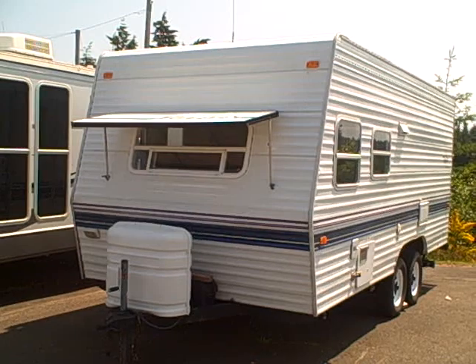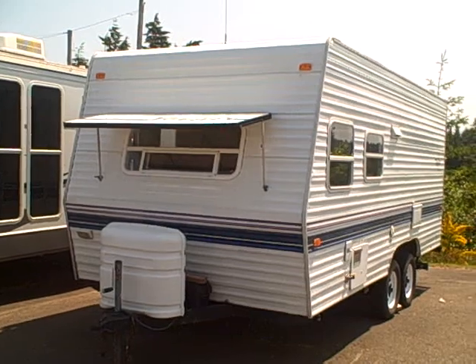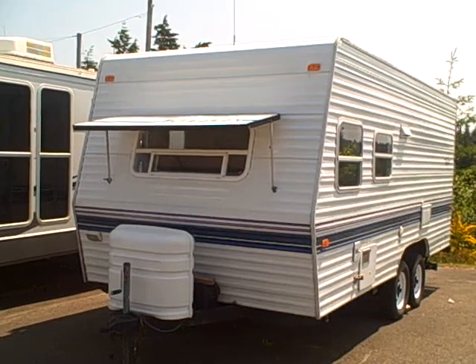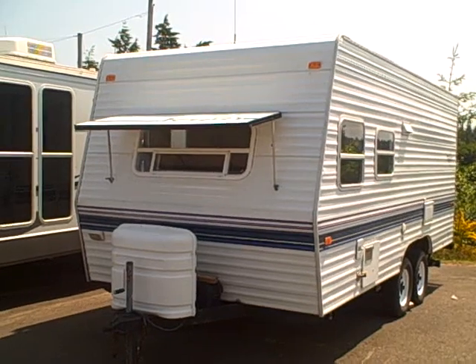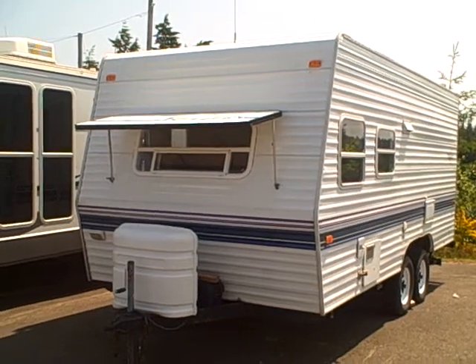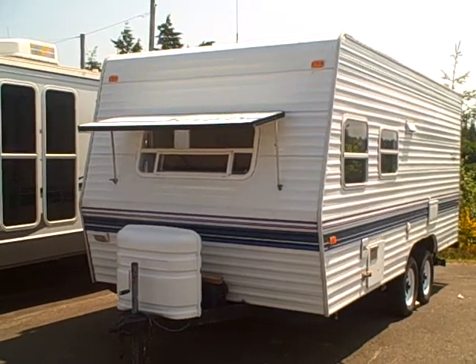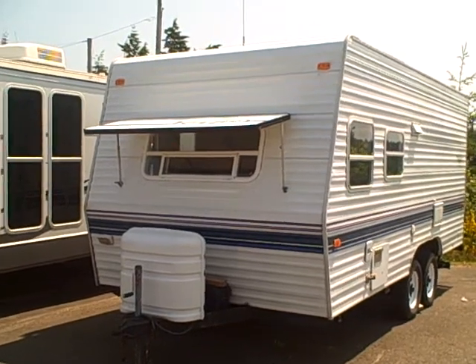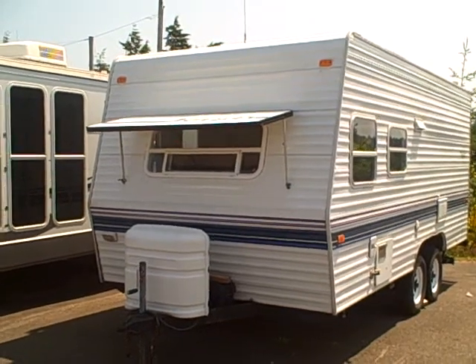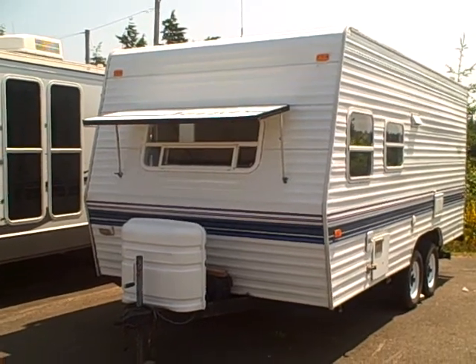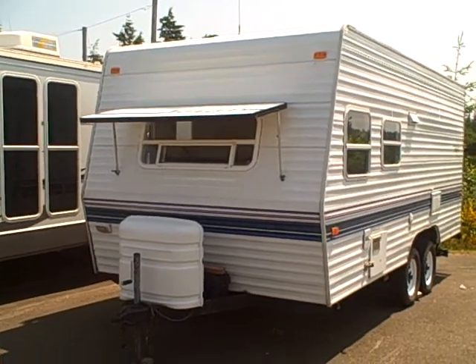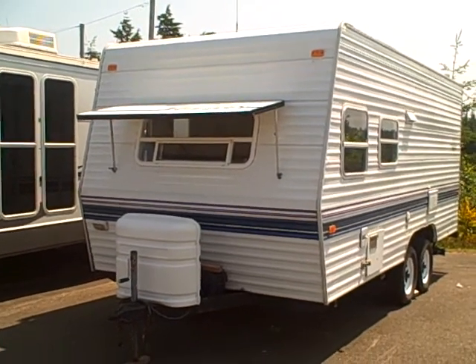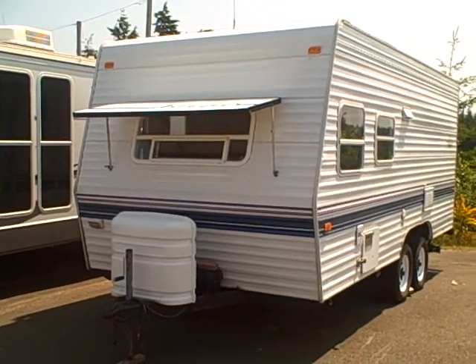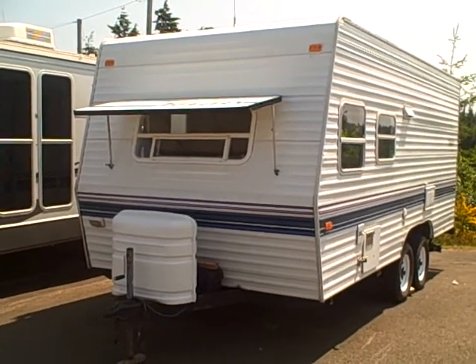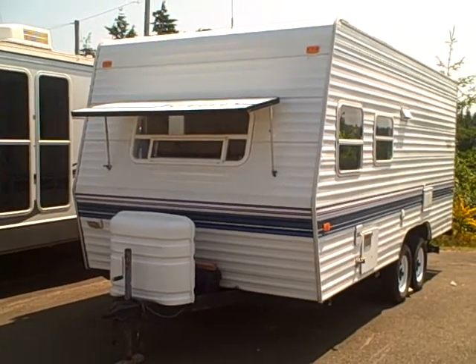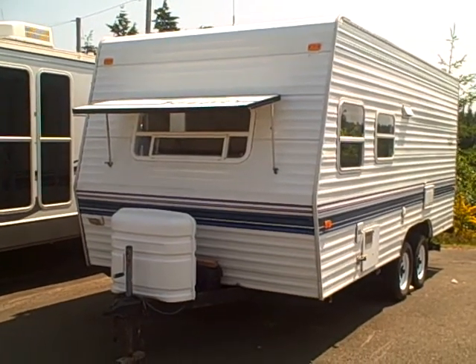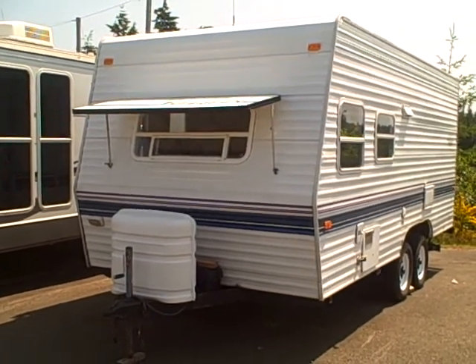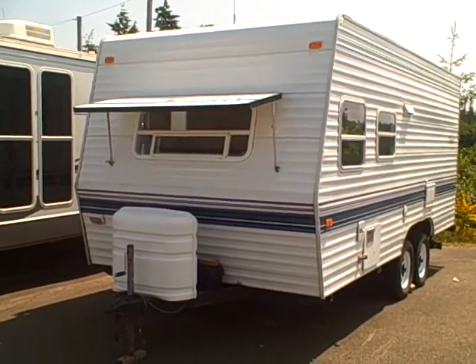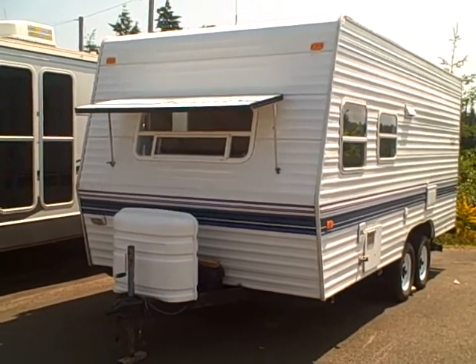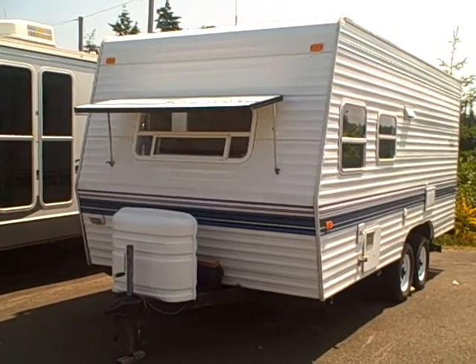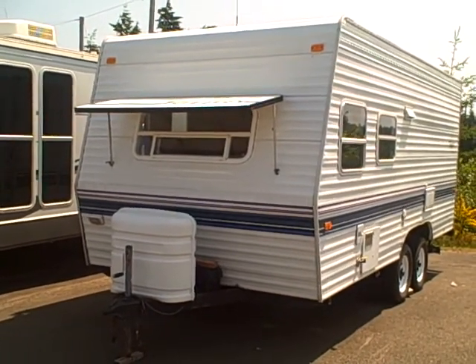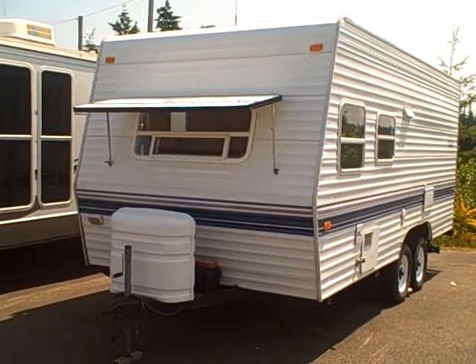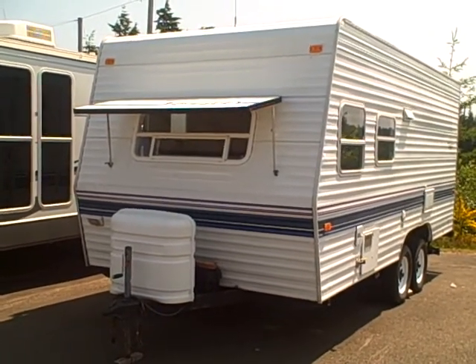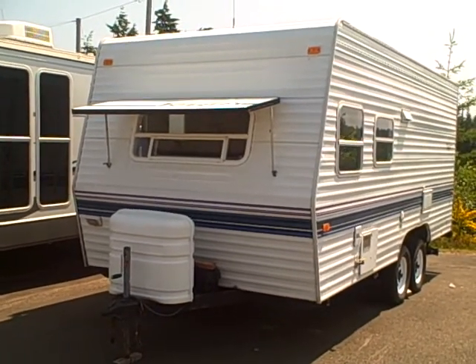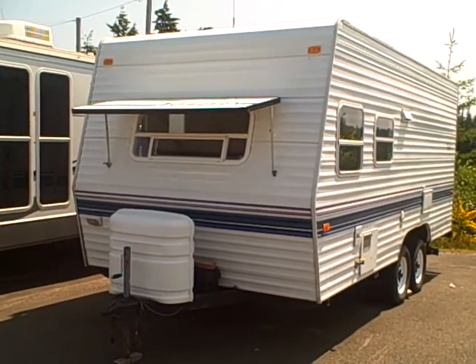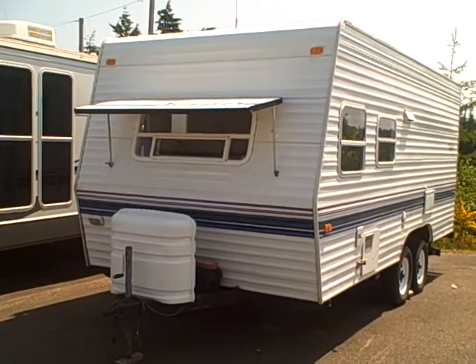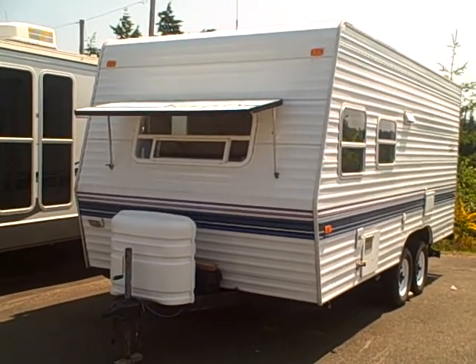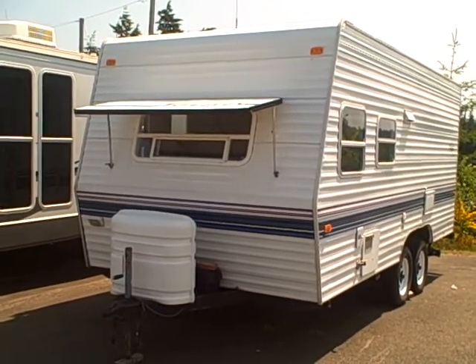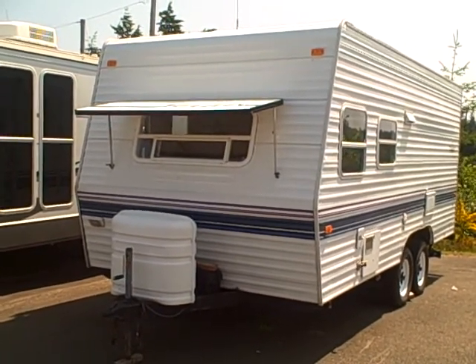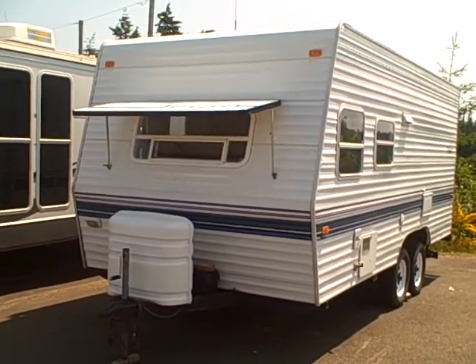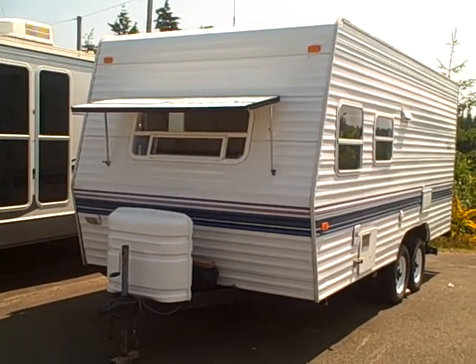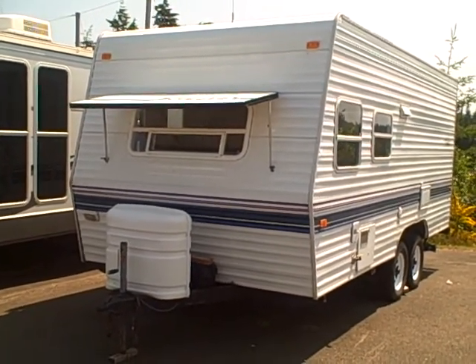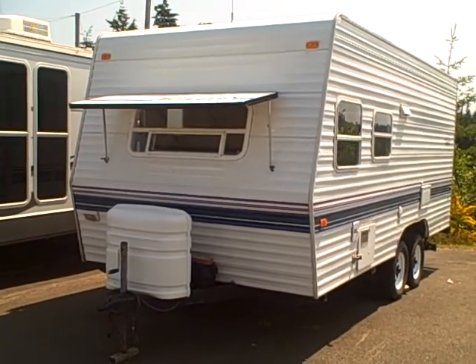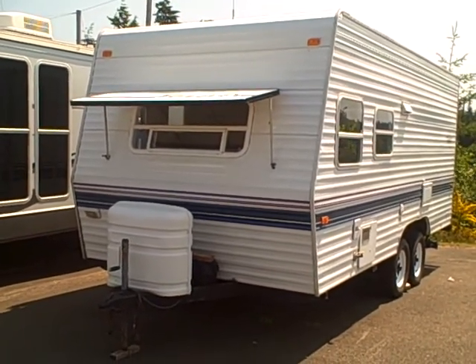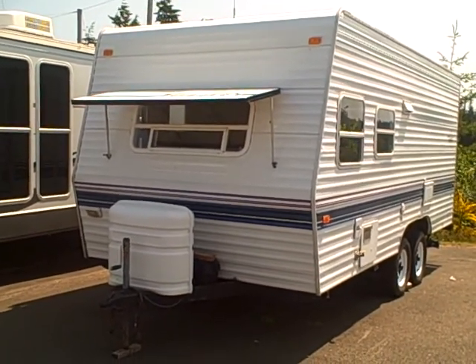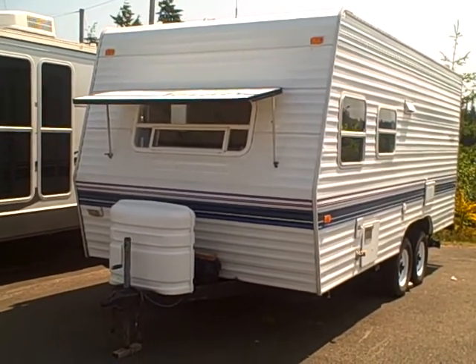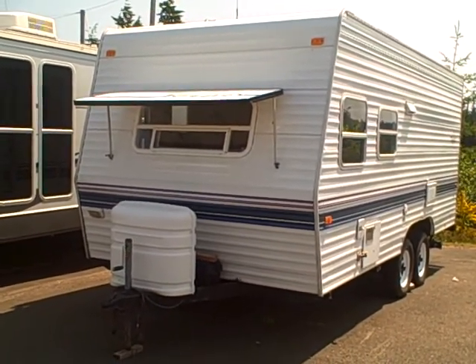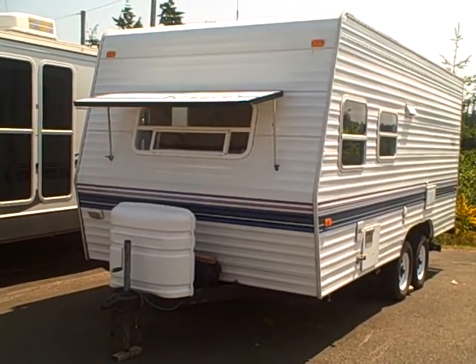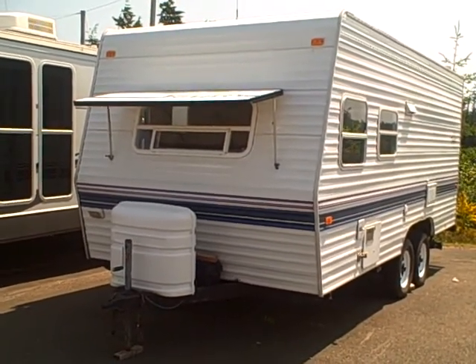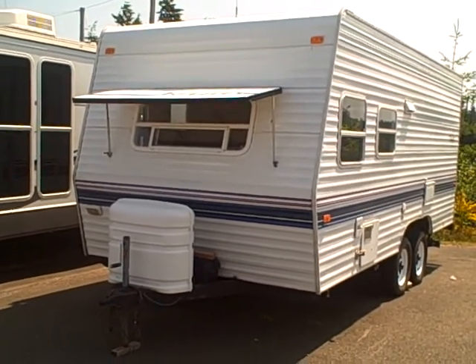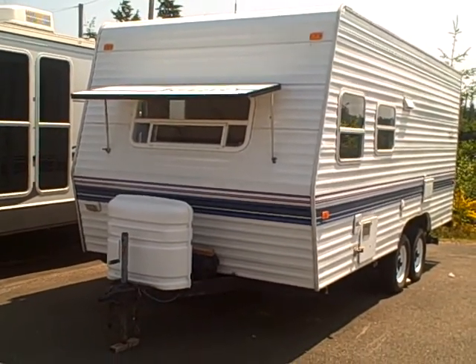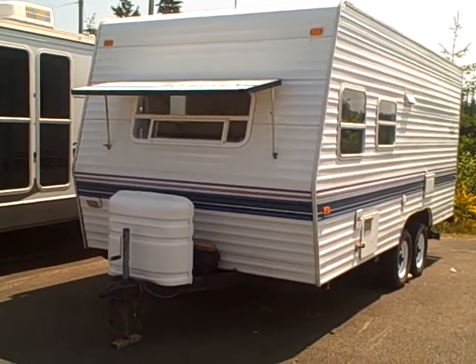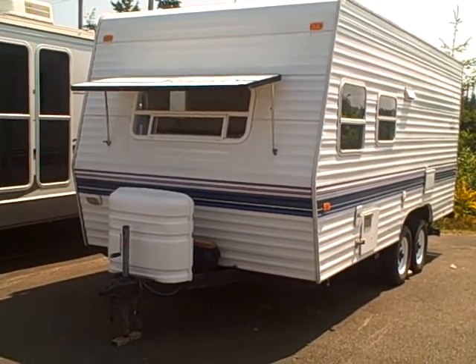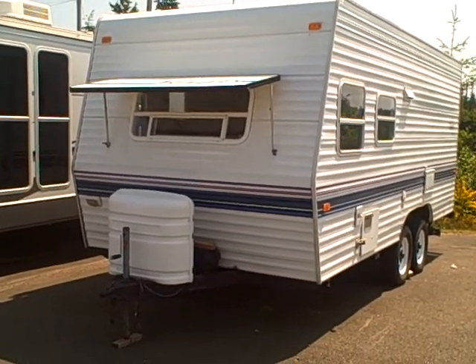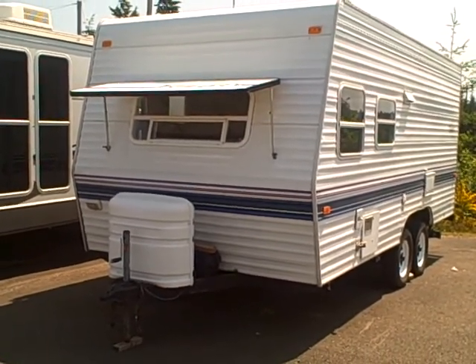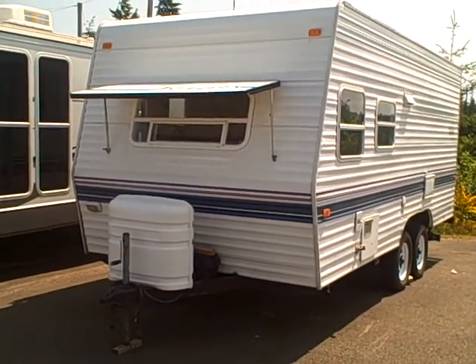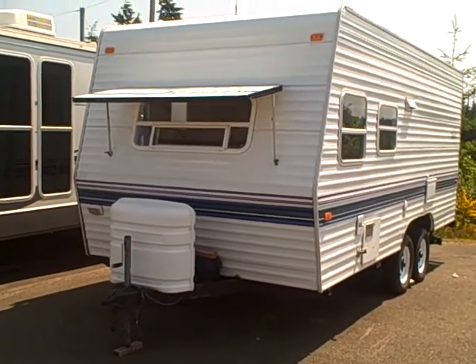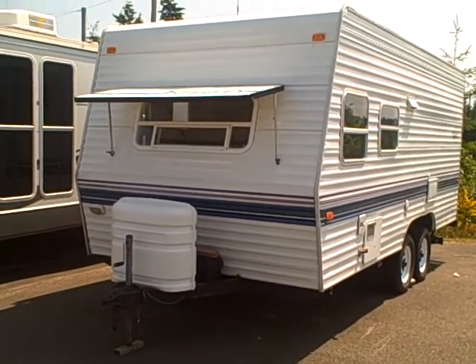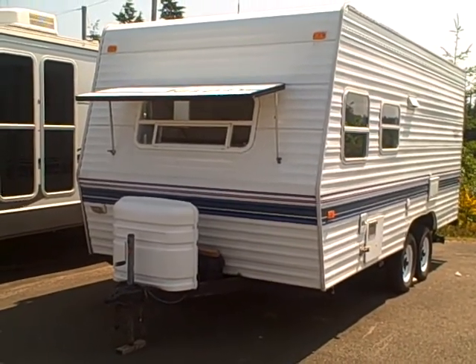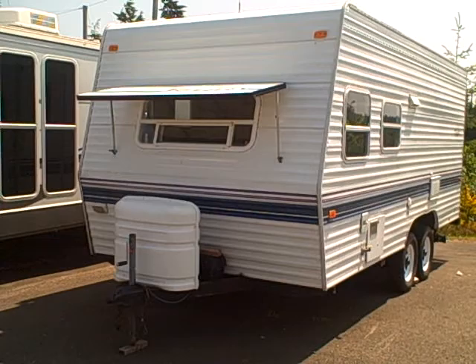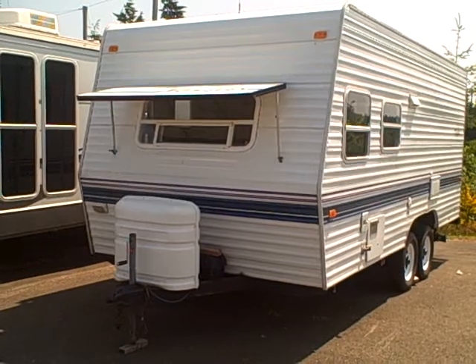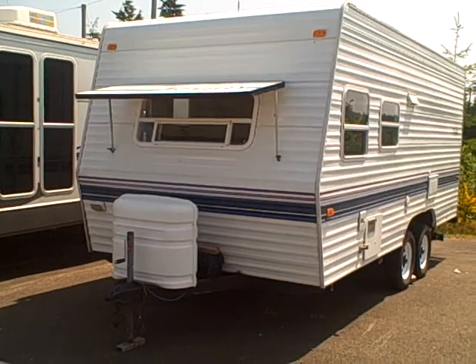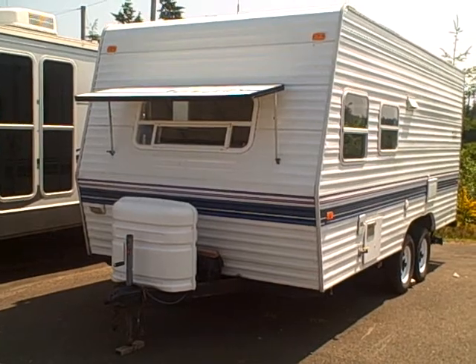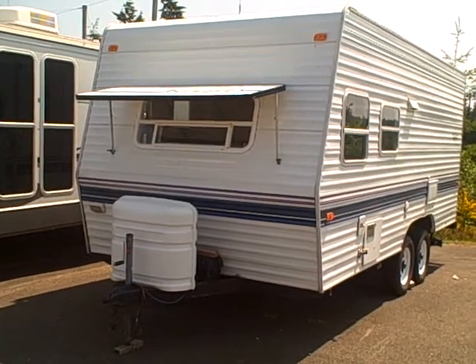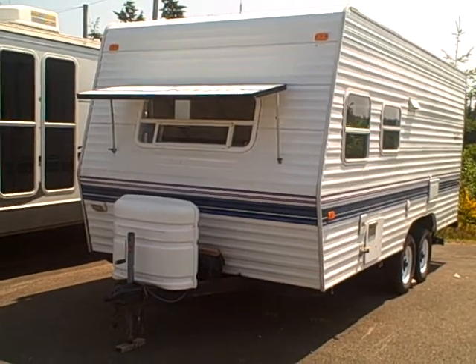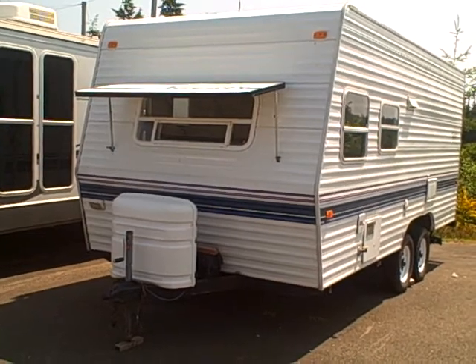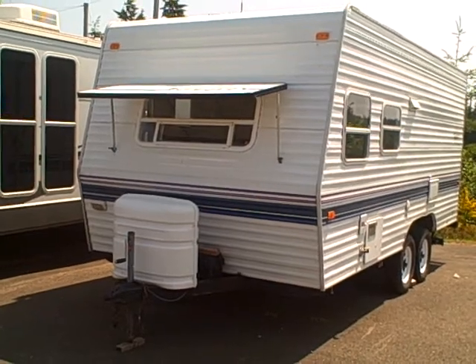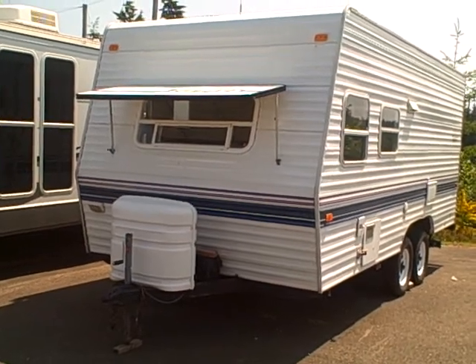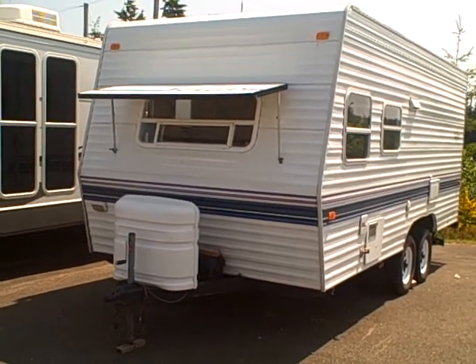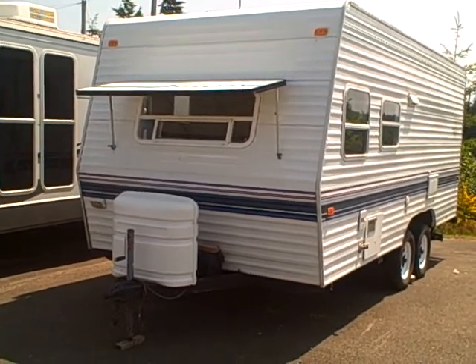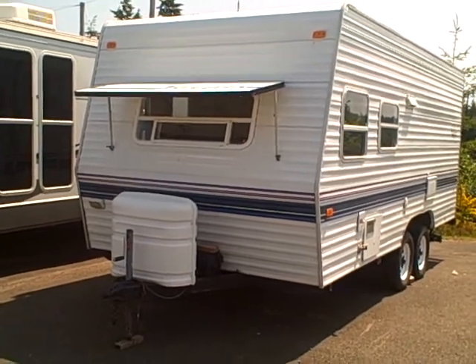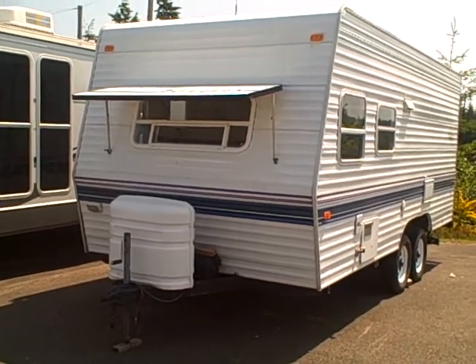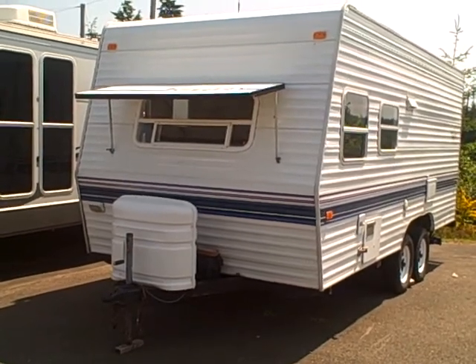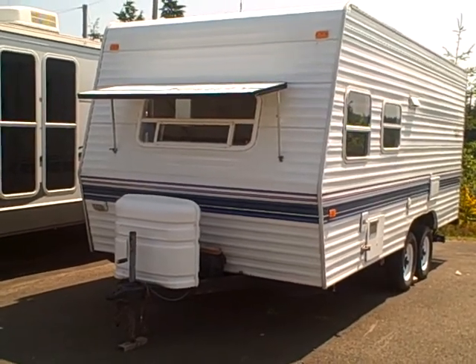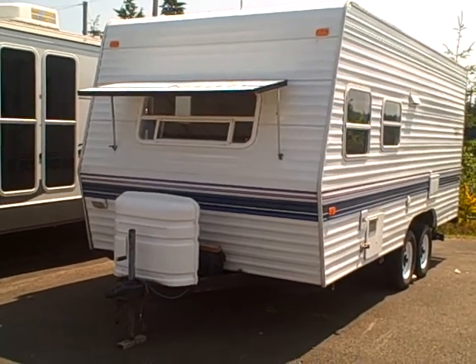Hi, this is Bob with Gibbs RV, and today we're looking at a 1999 Terry by Fleetwood 19N model.